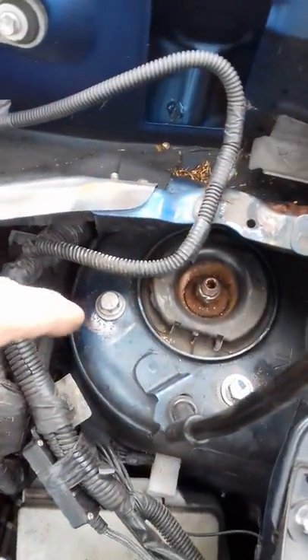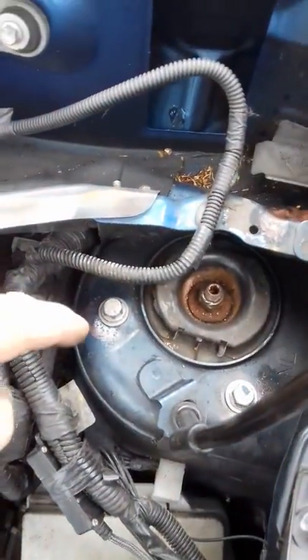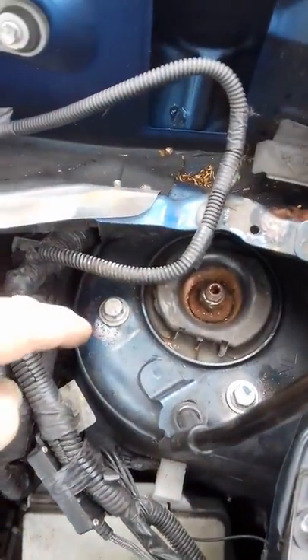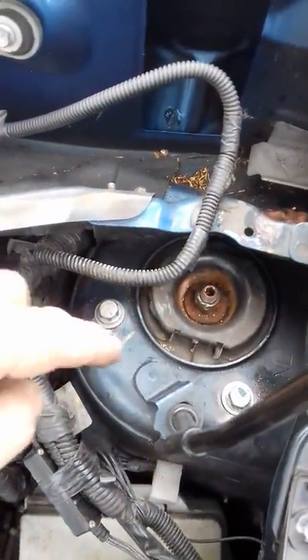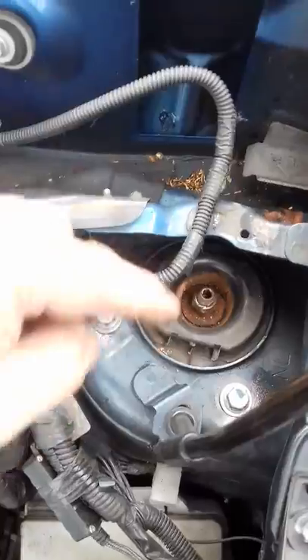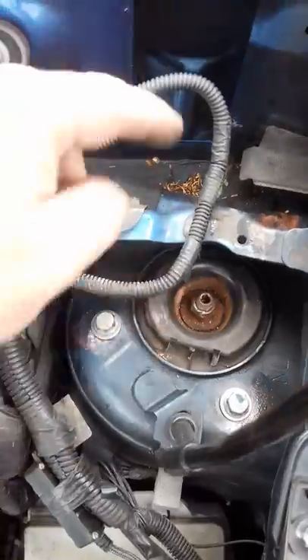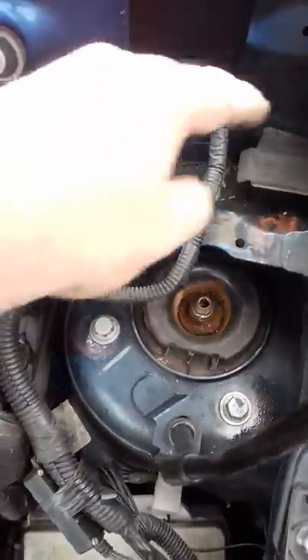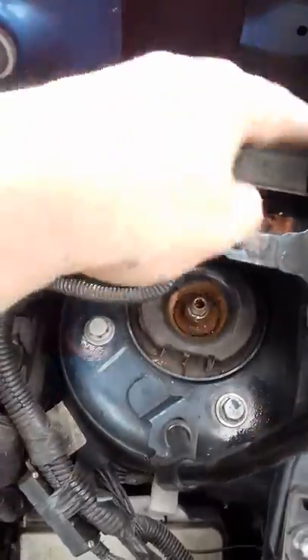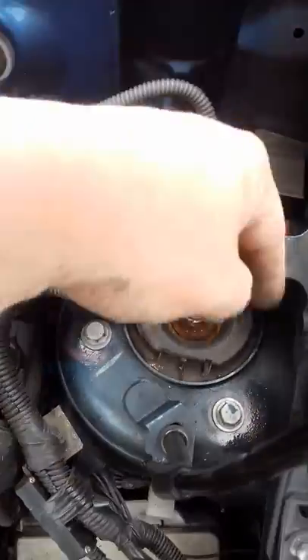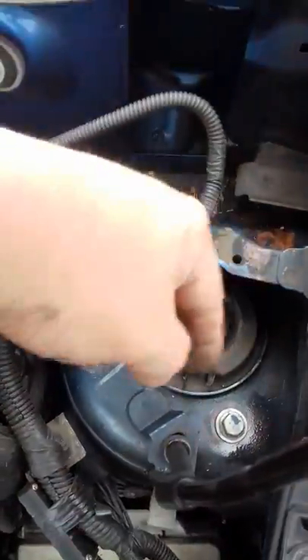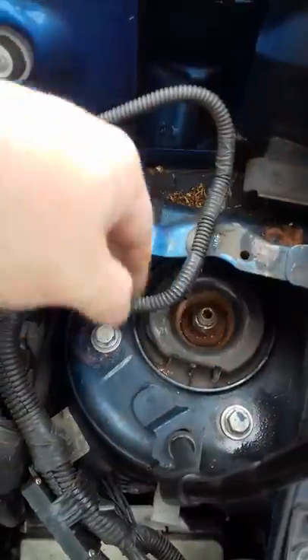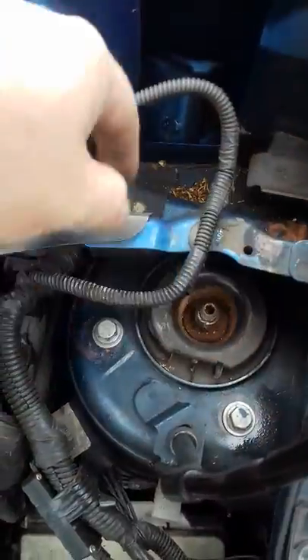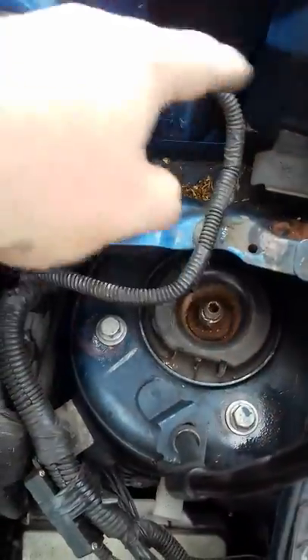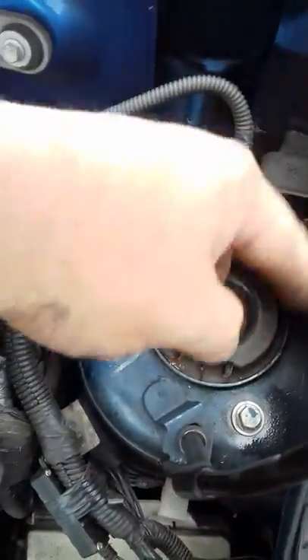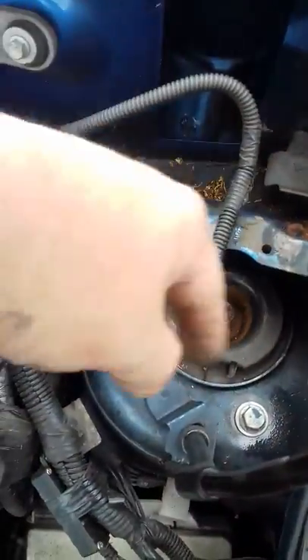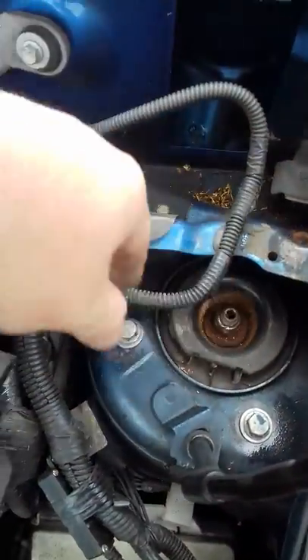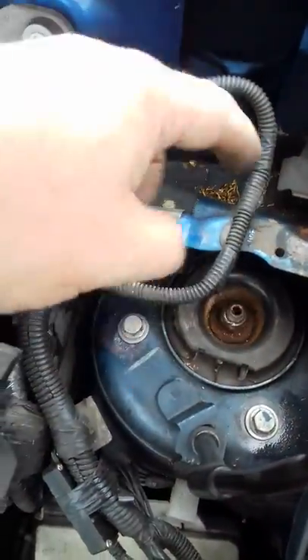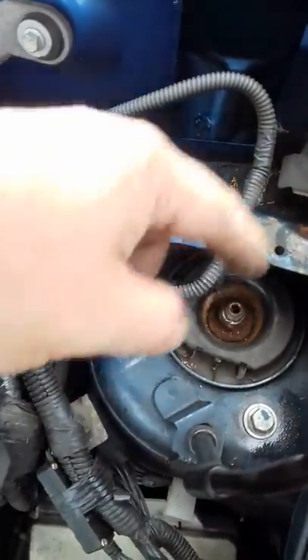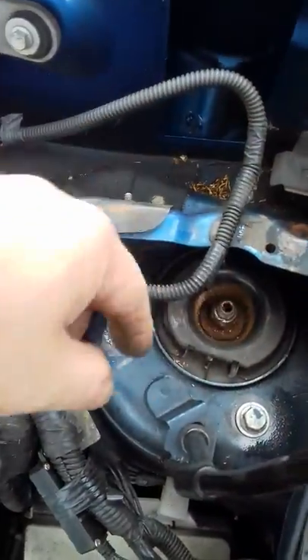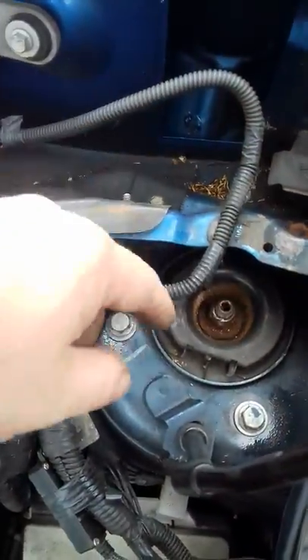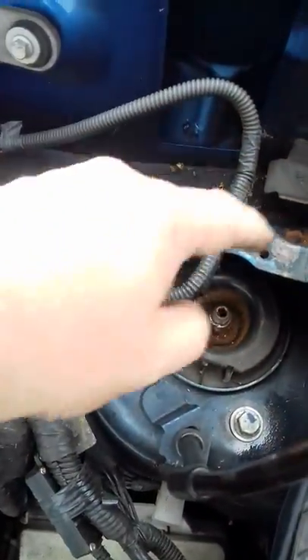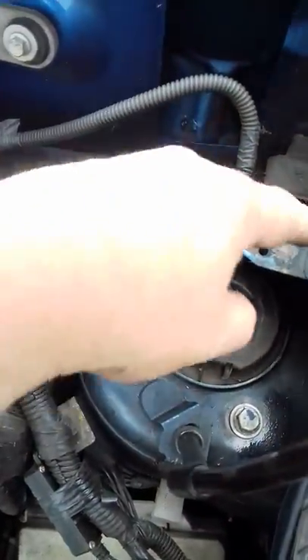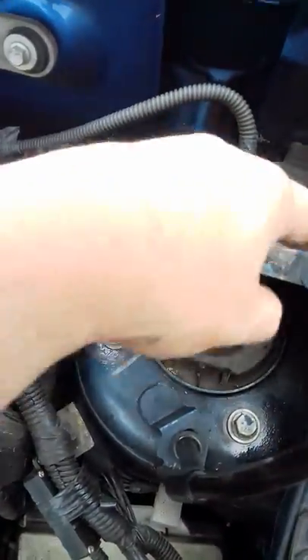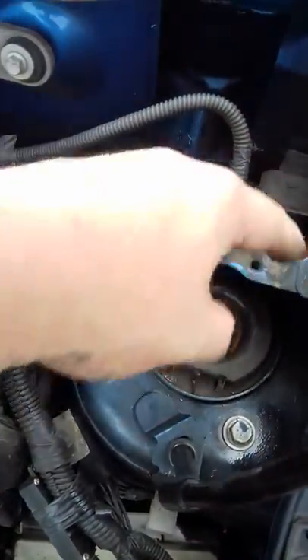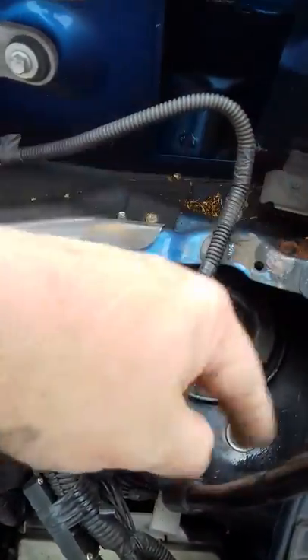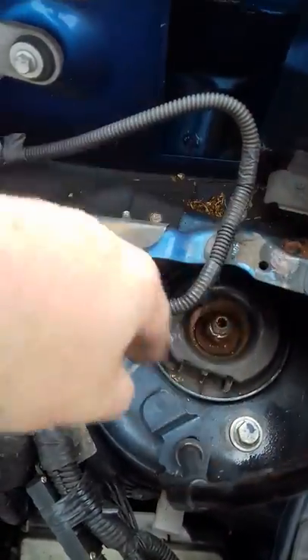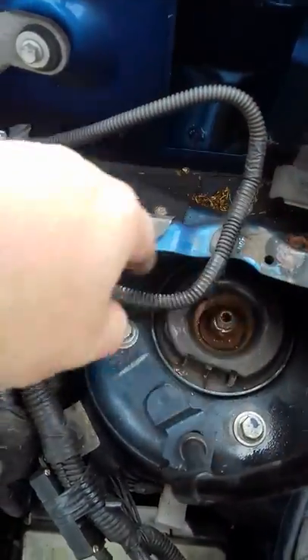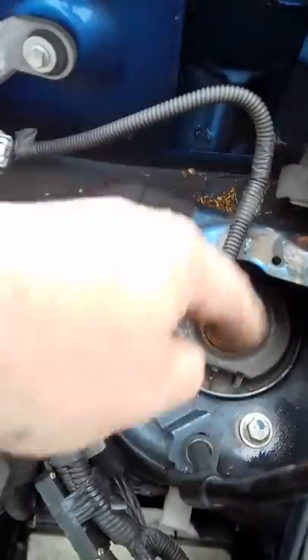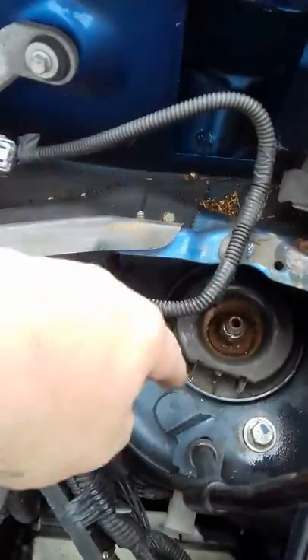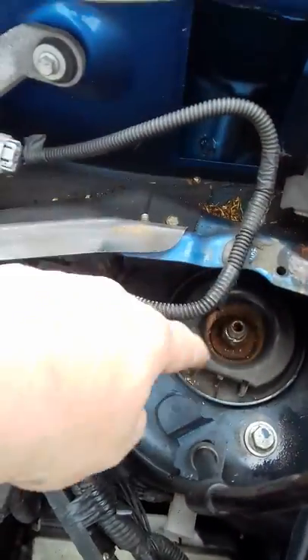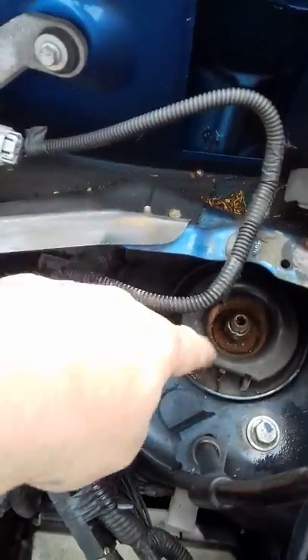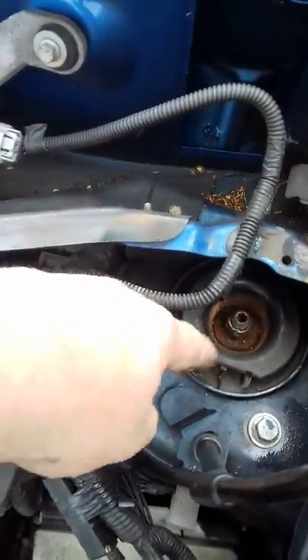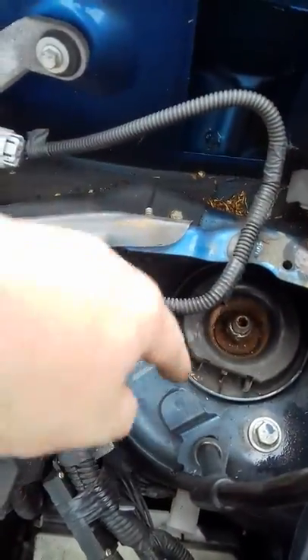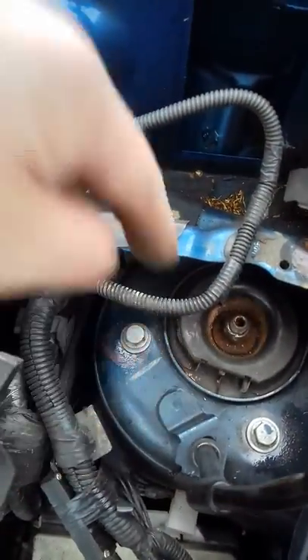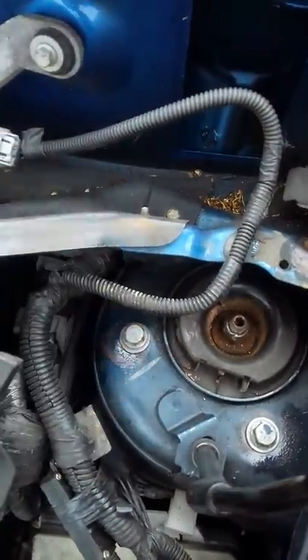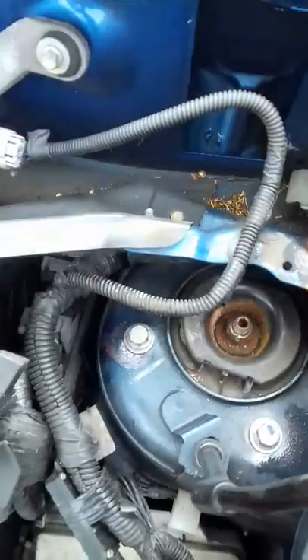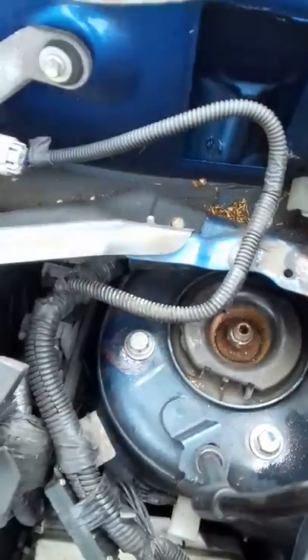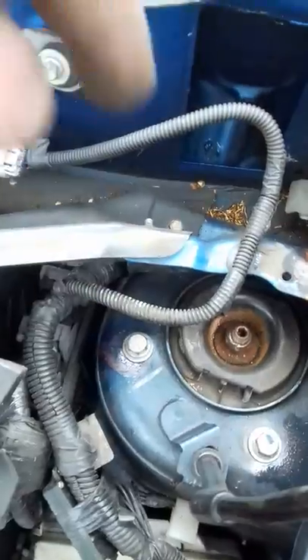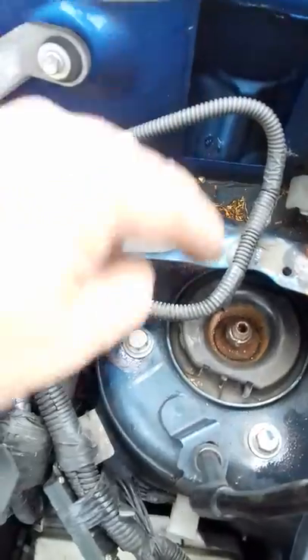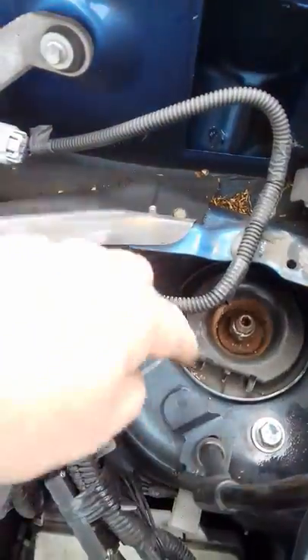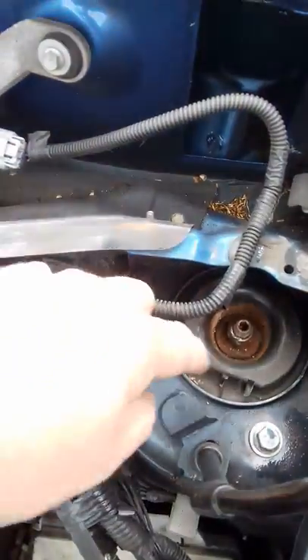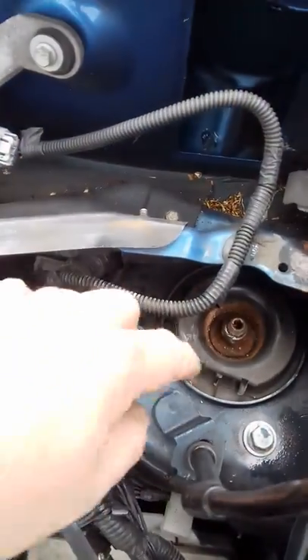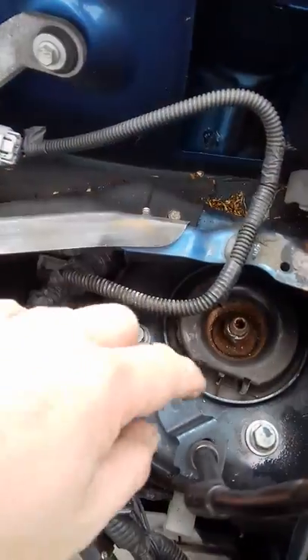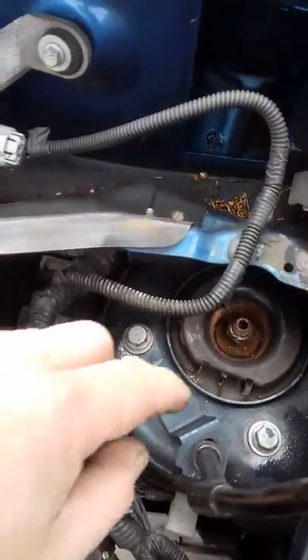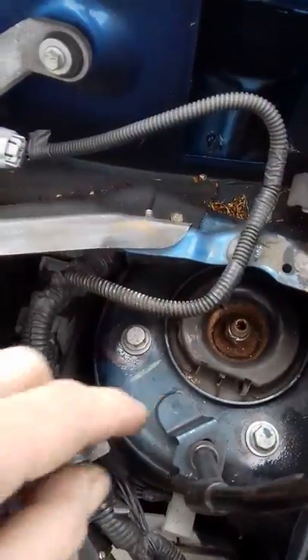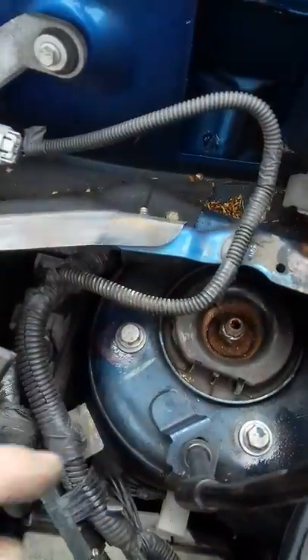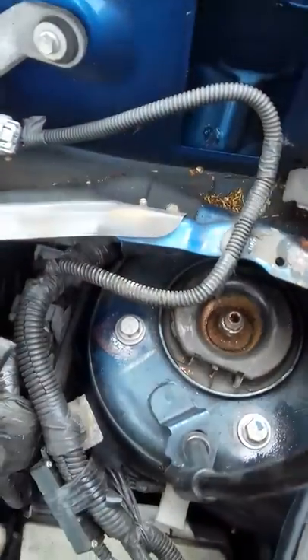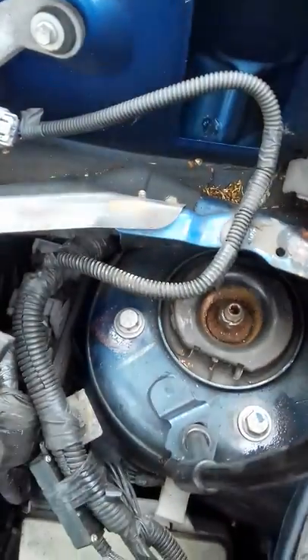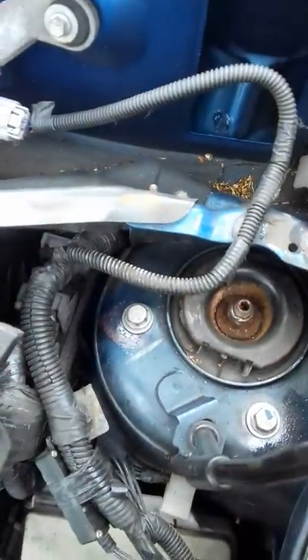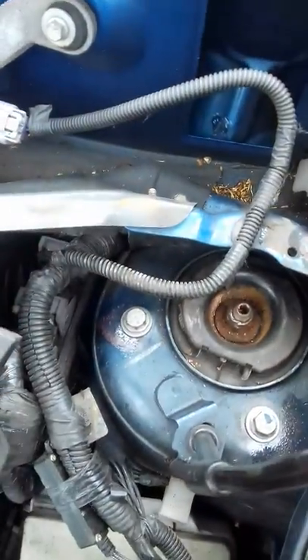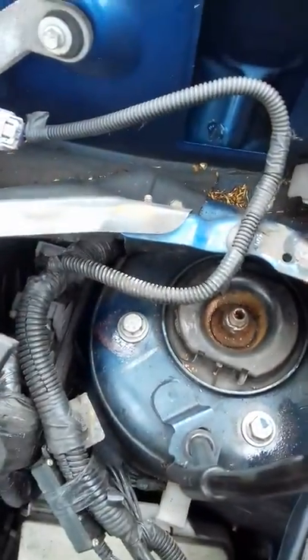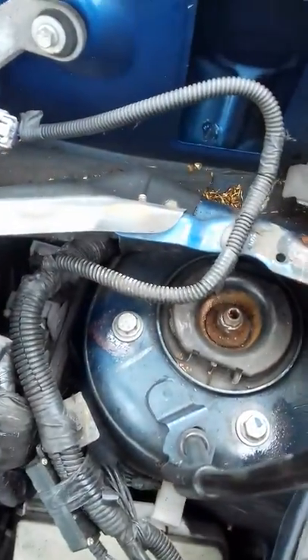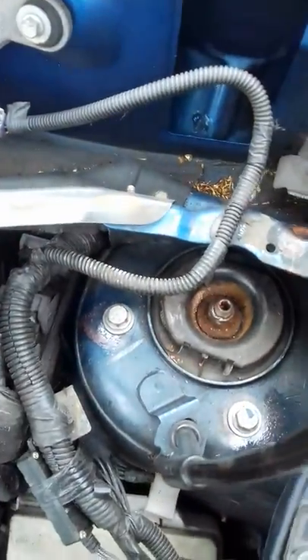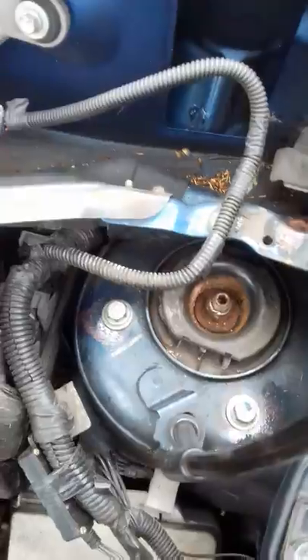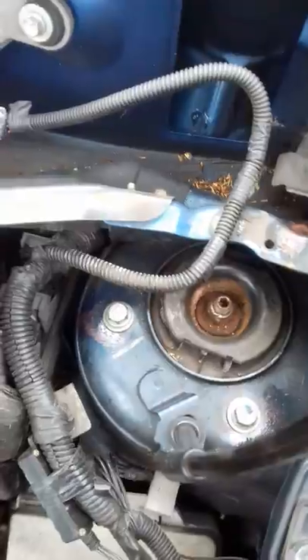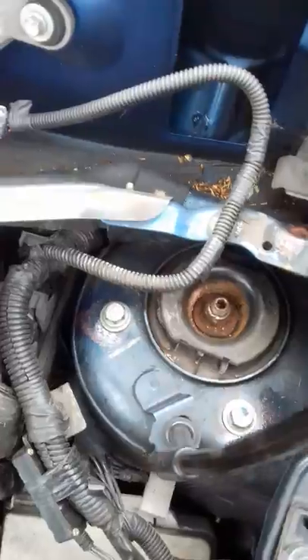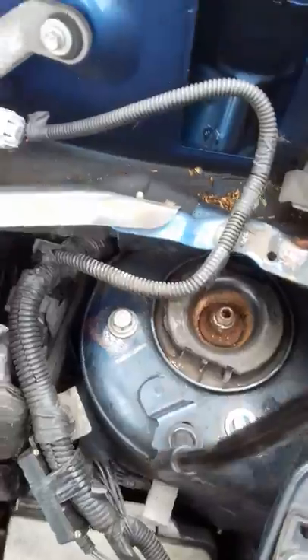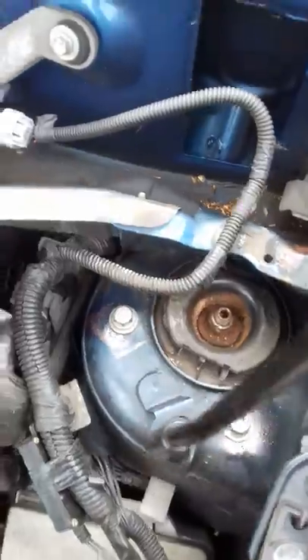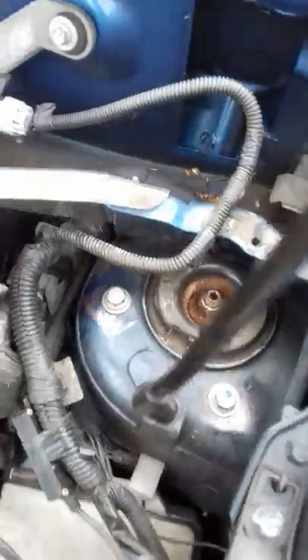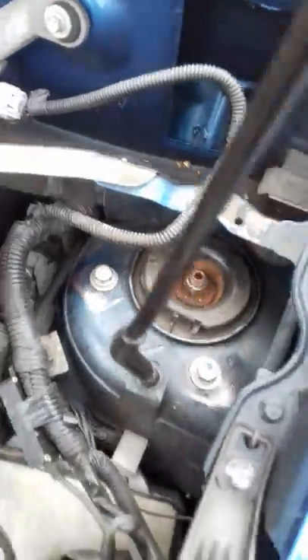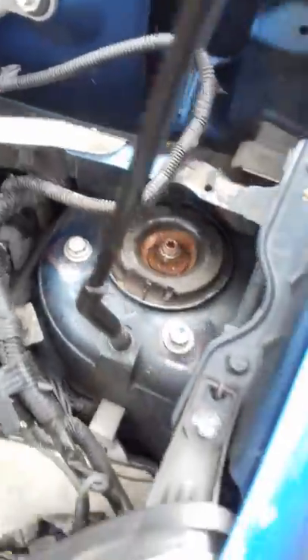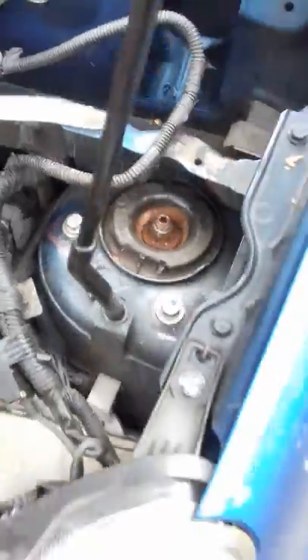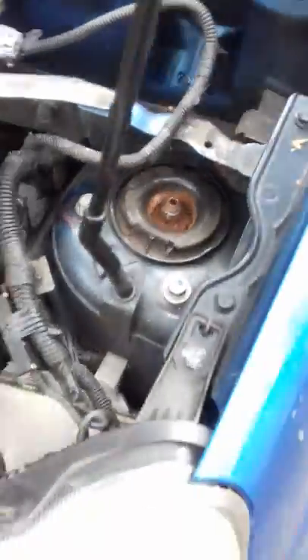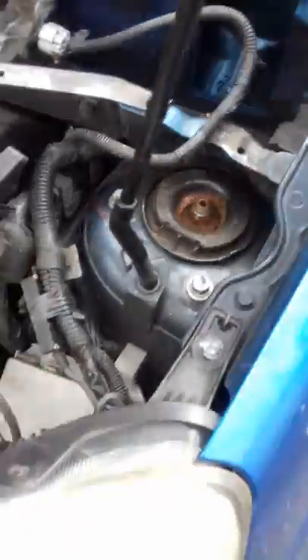Assuming you've taken the trim panel off, undo those three bolts. The shock absorber will drop if the suspension is not supported underneath, so be aware of that.